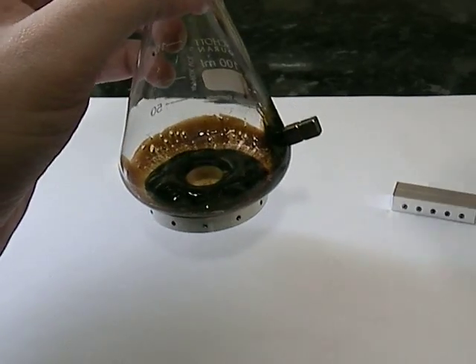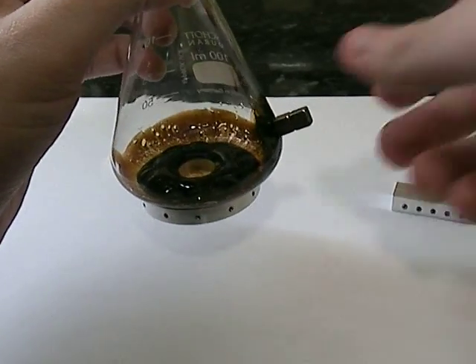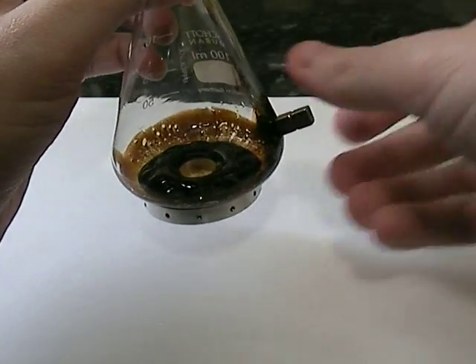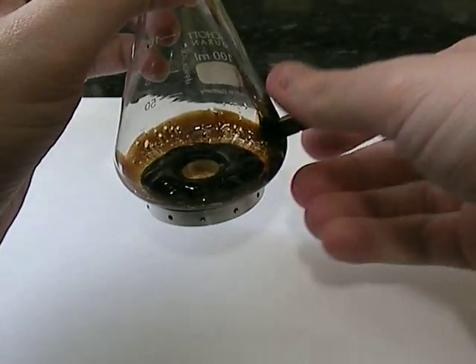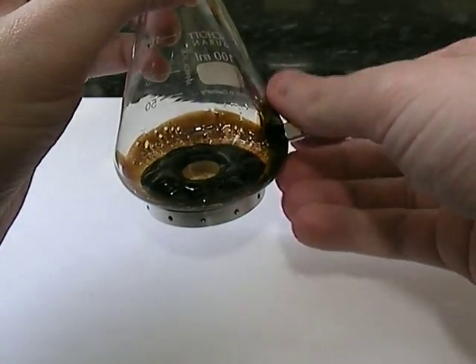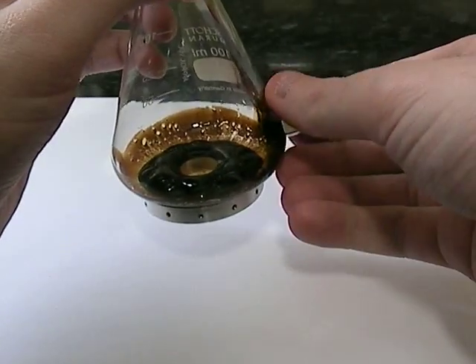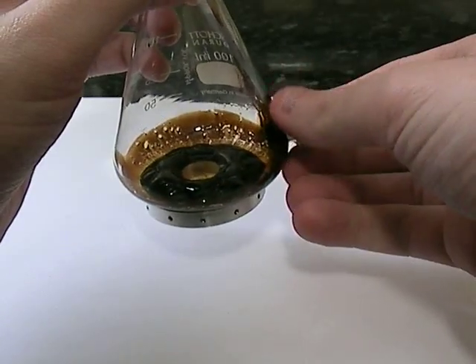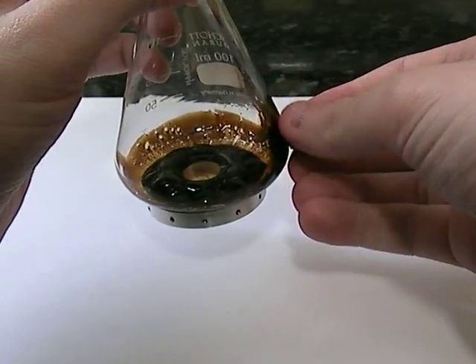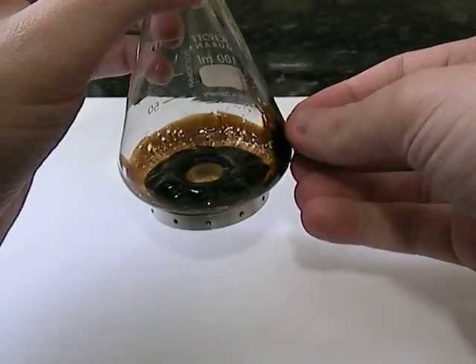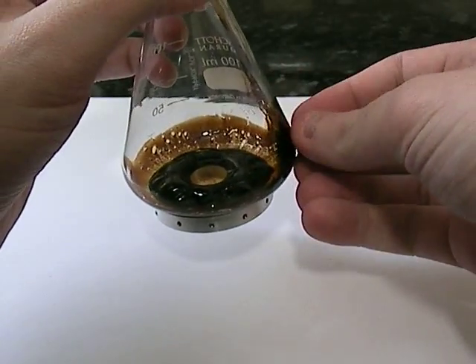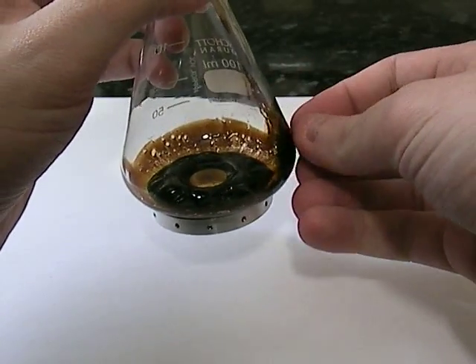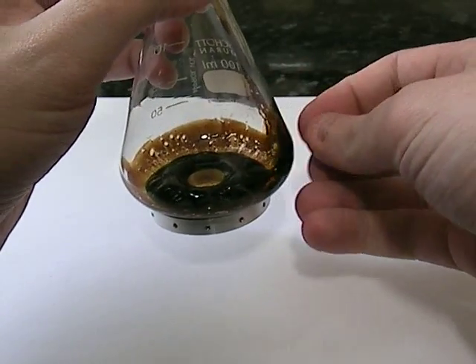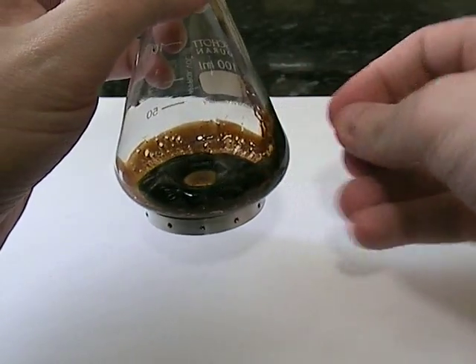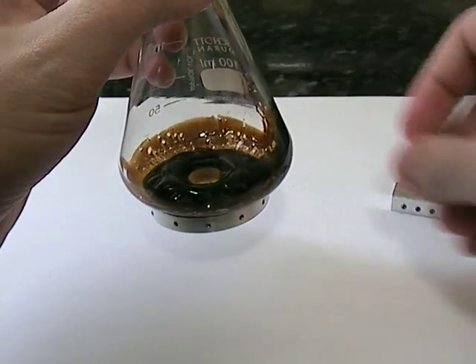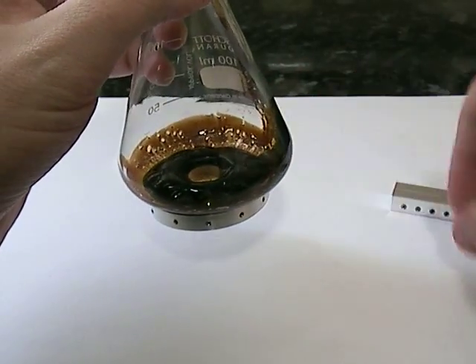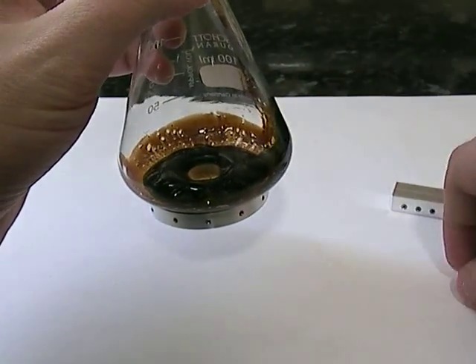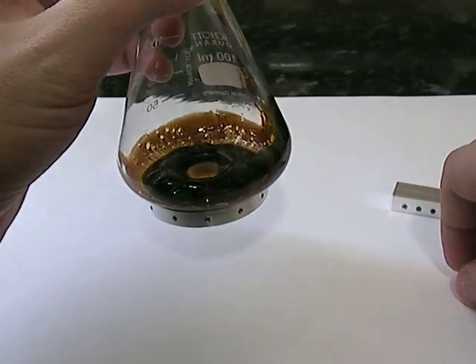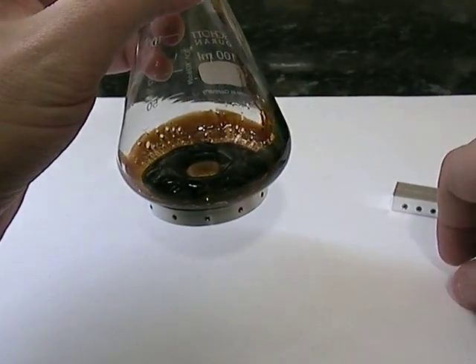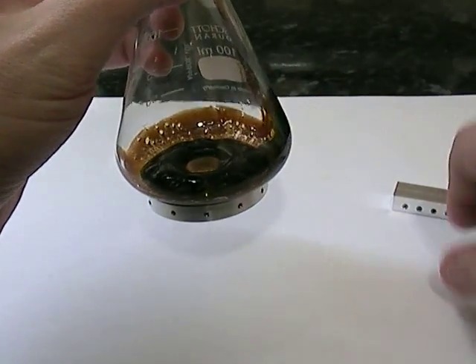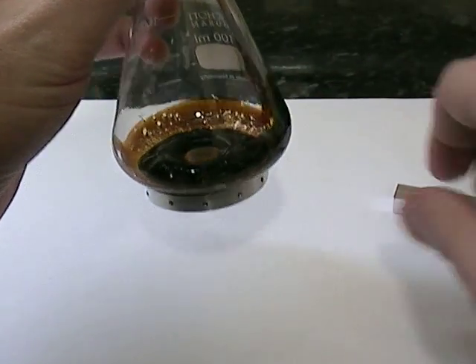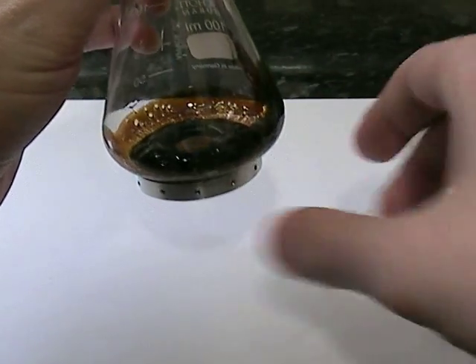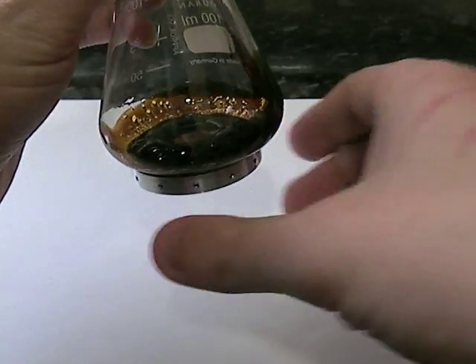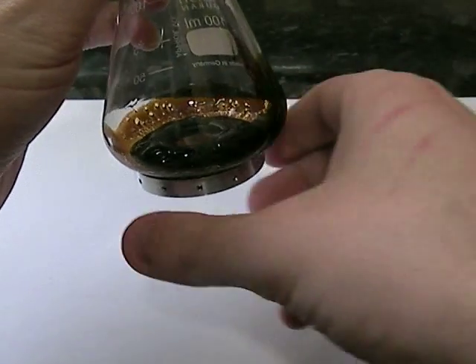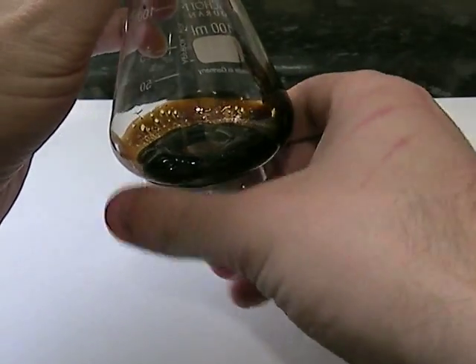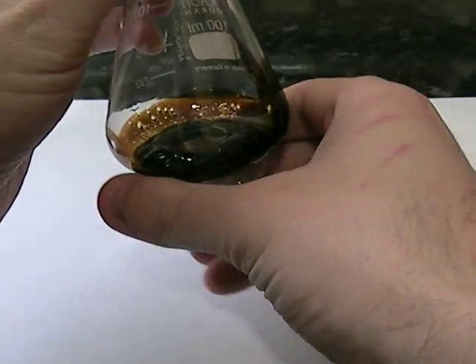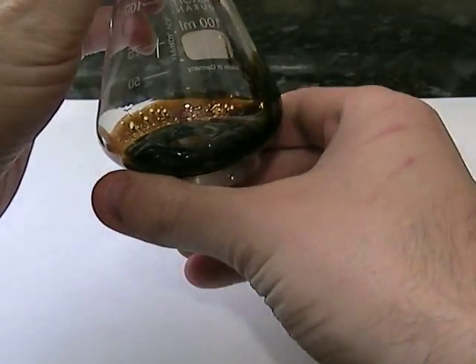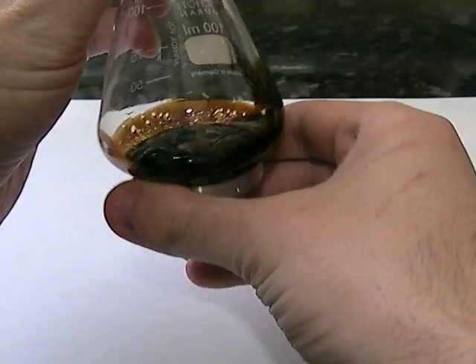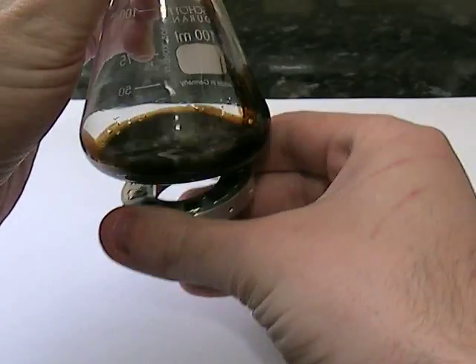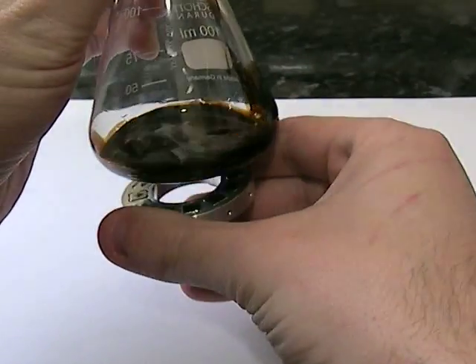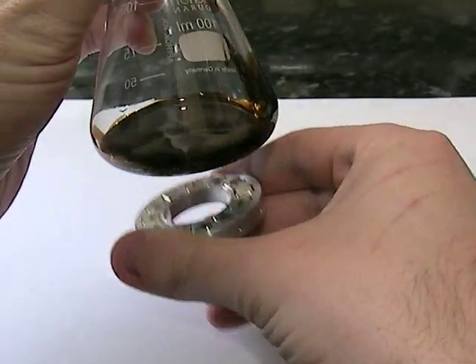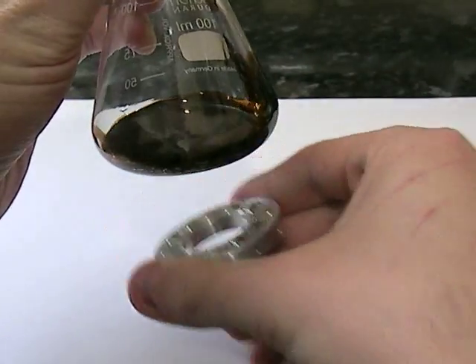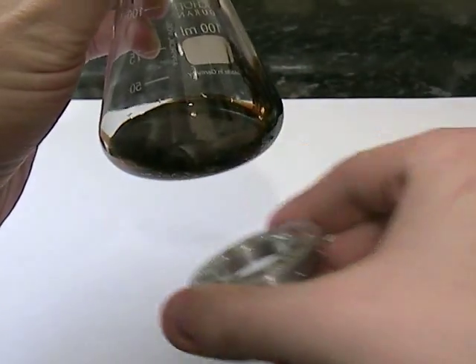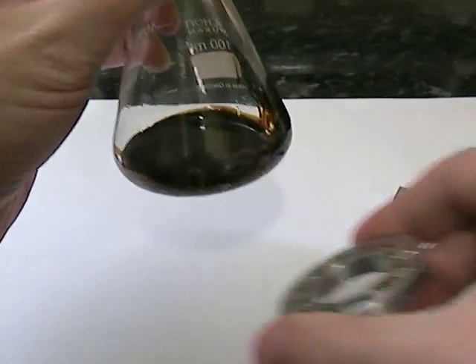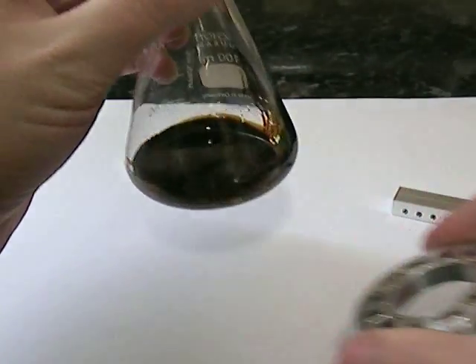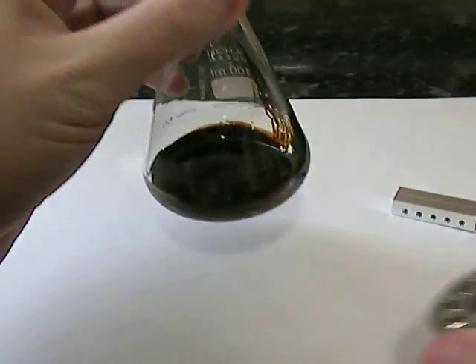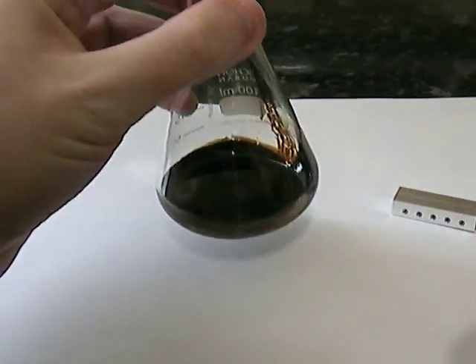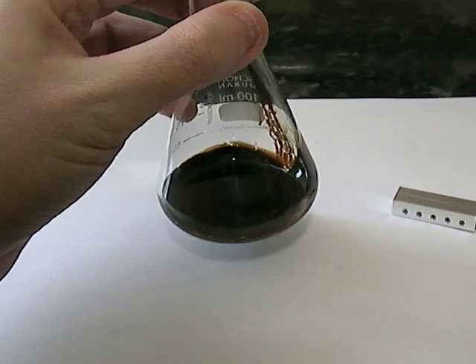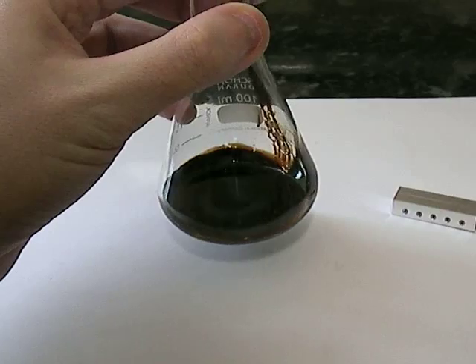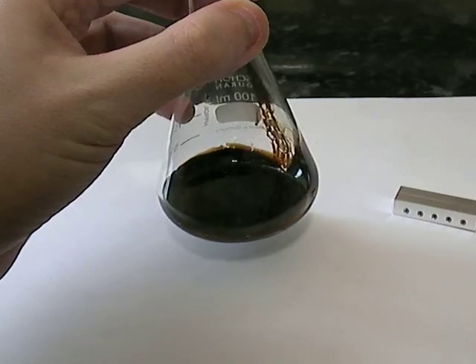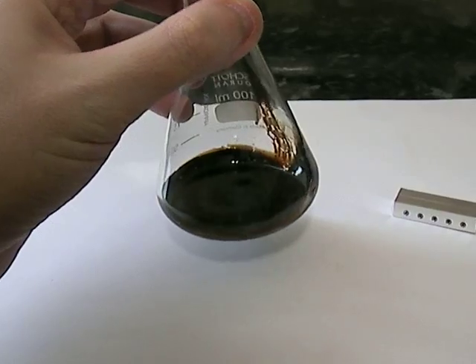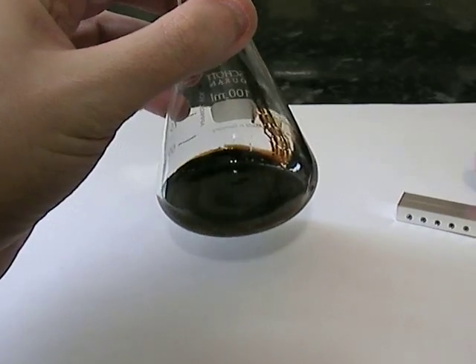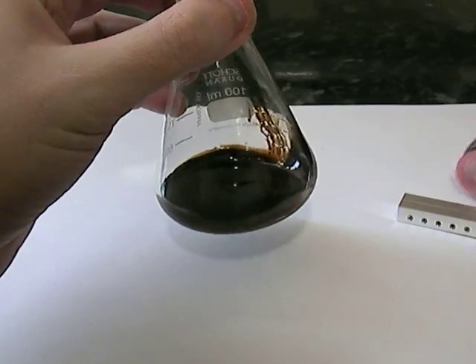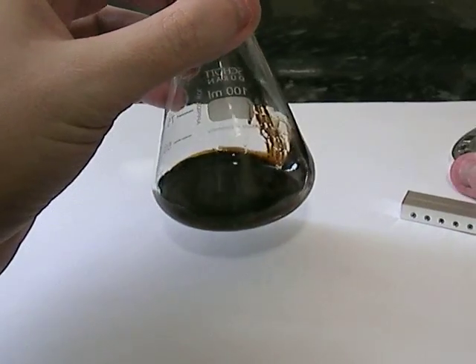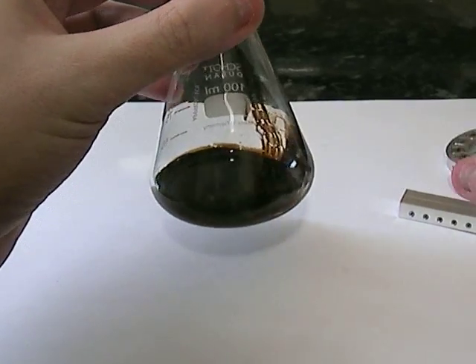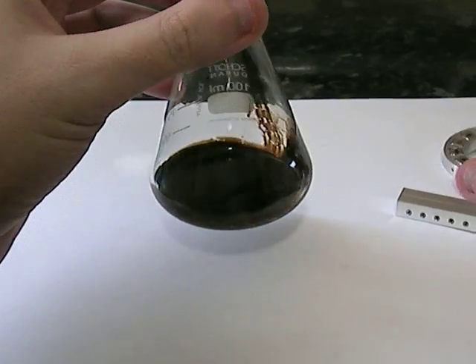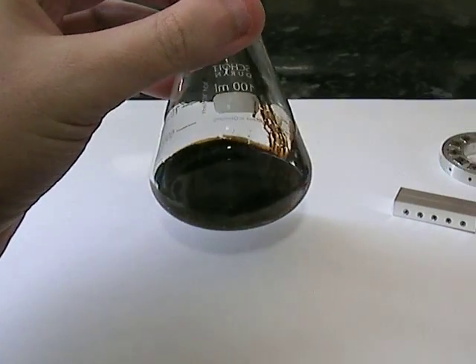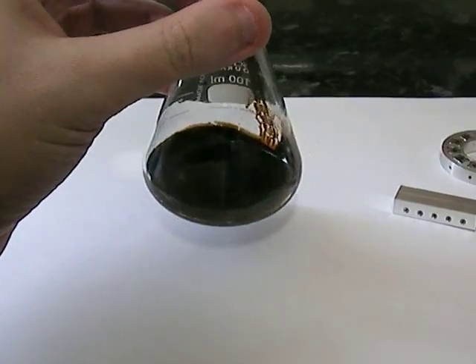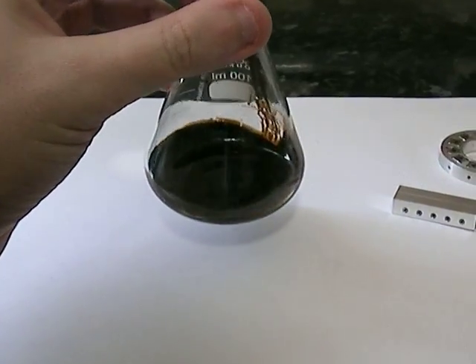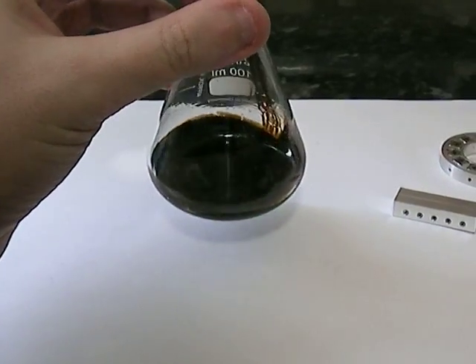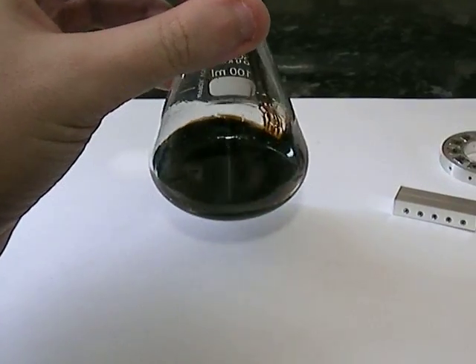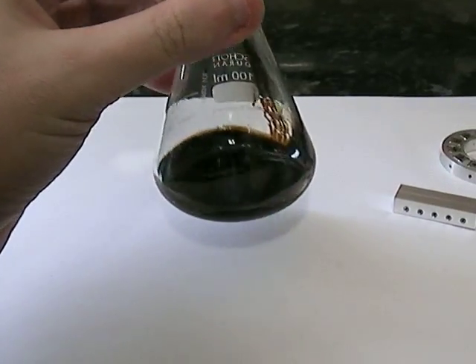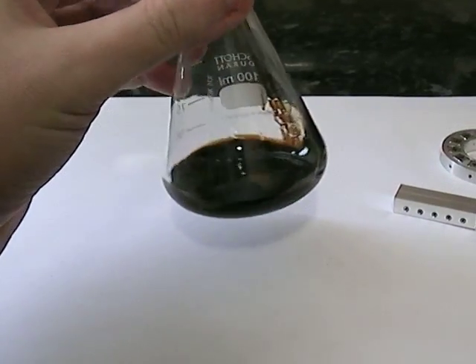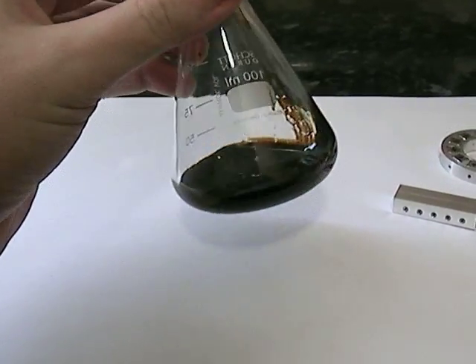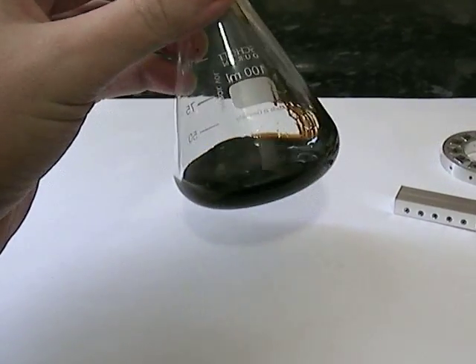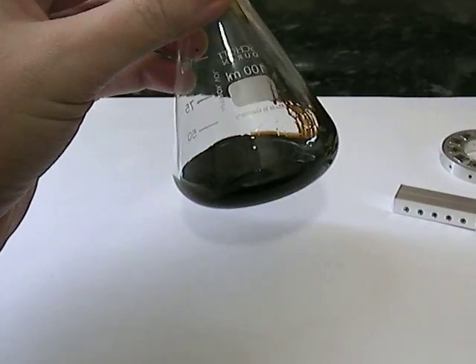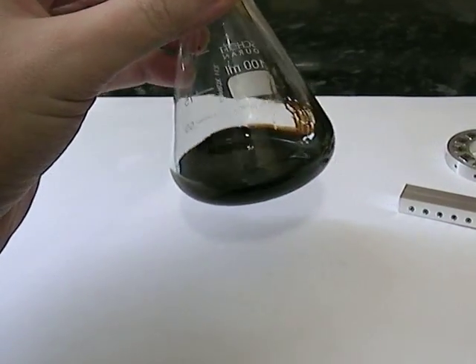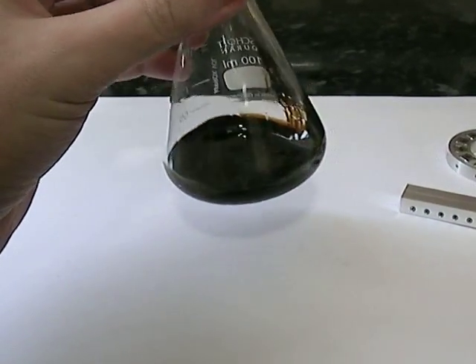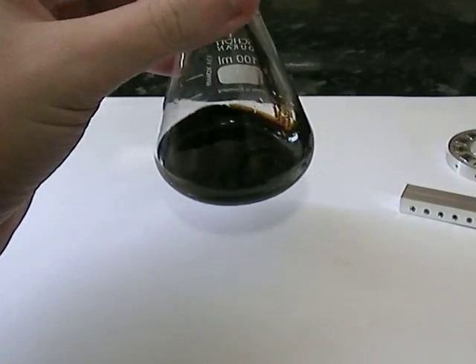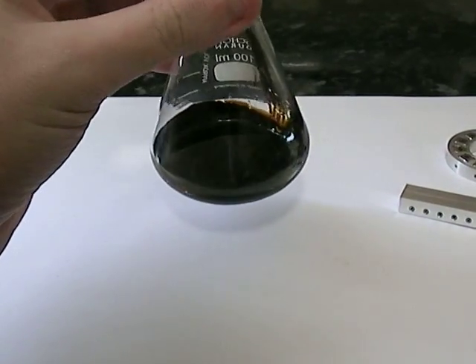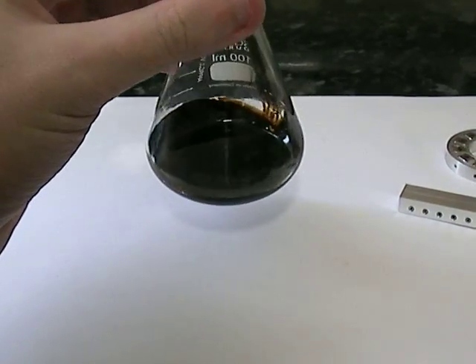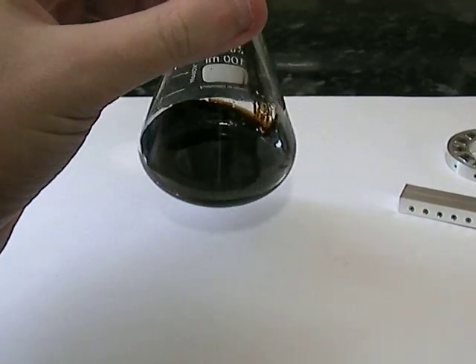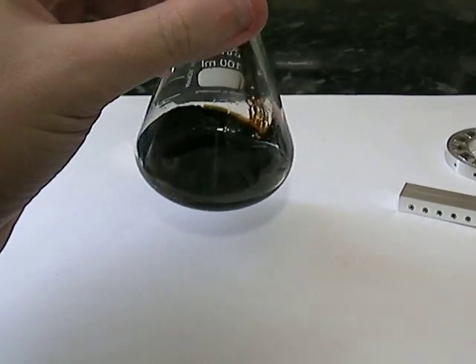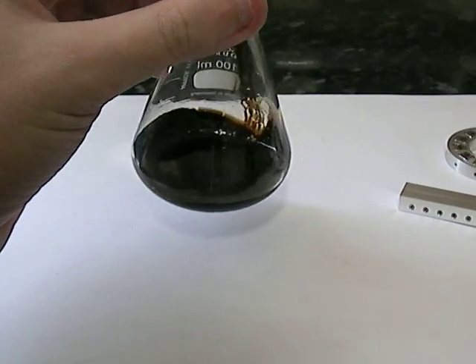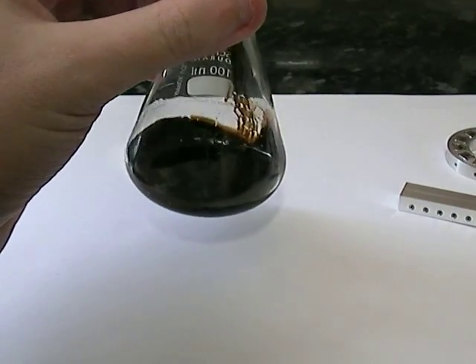Quite expensive. There we go — that is ferrofluid, magnetic fluid.